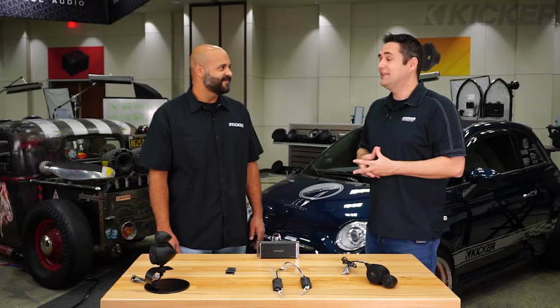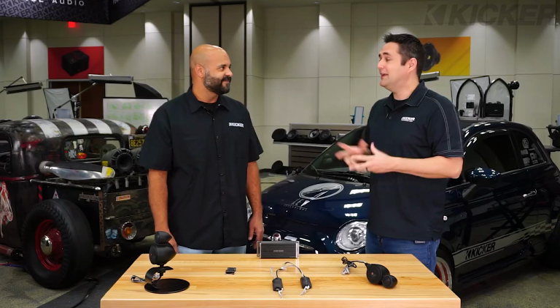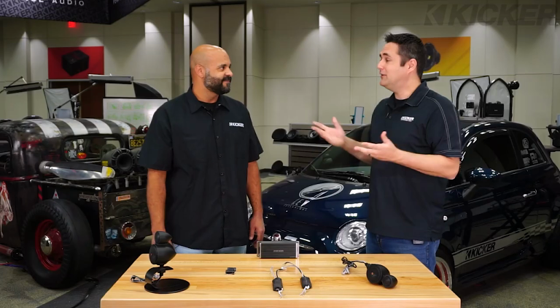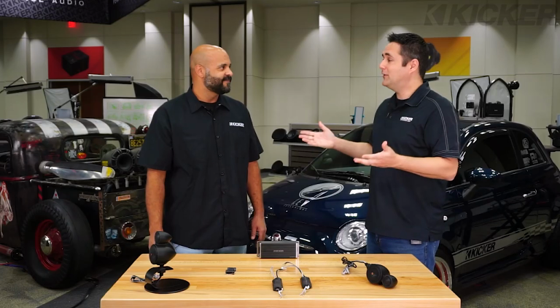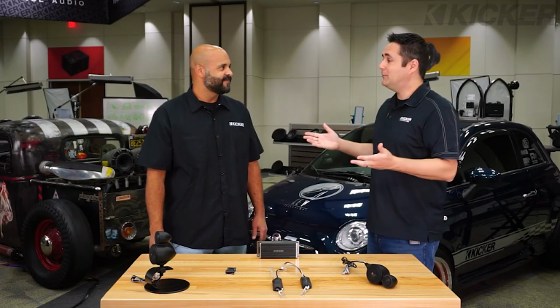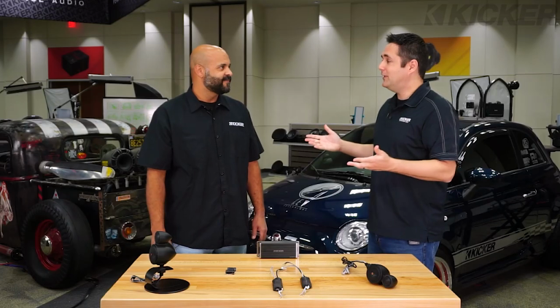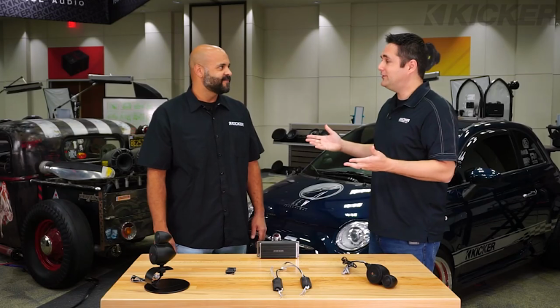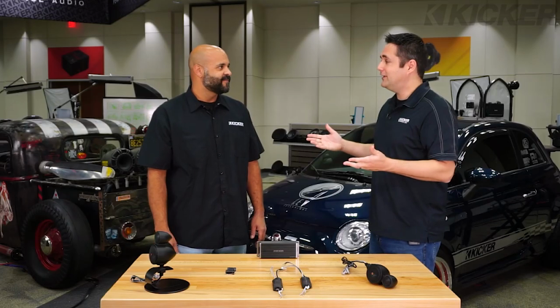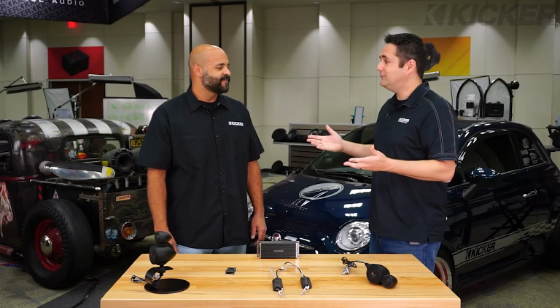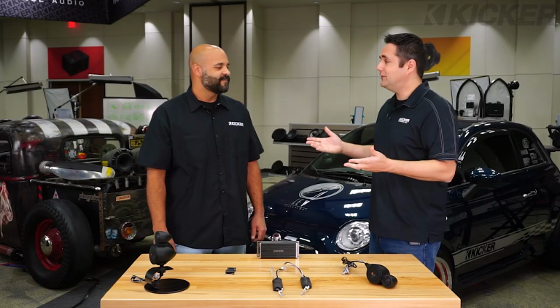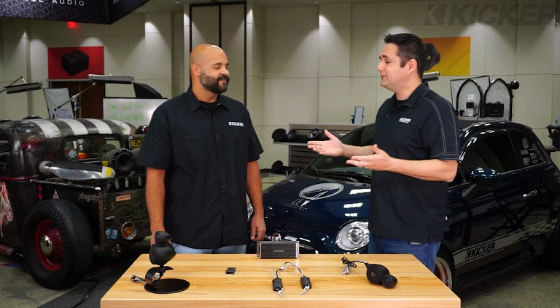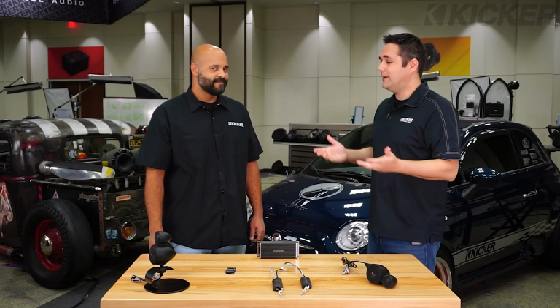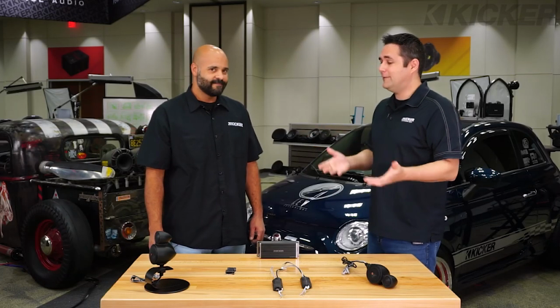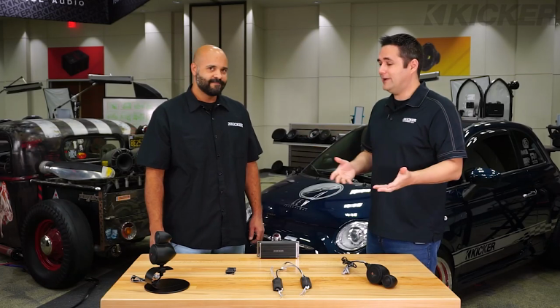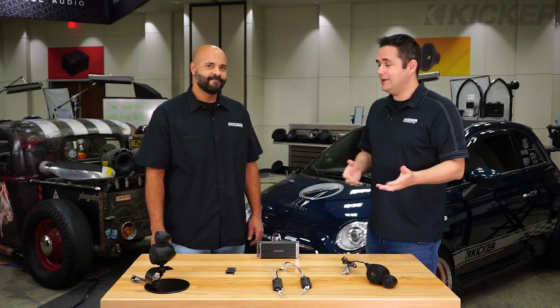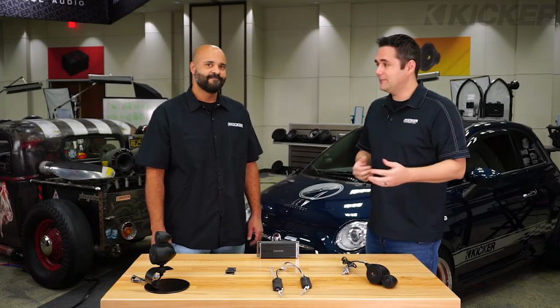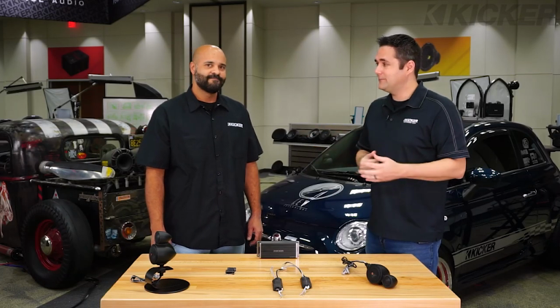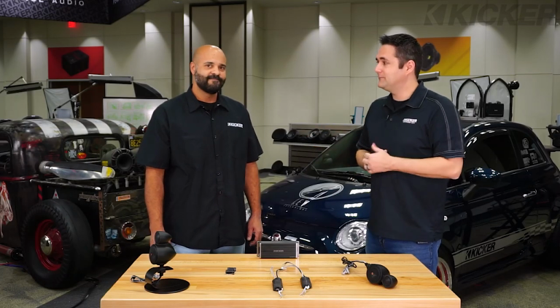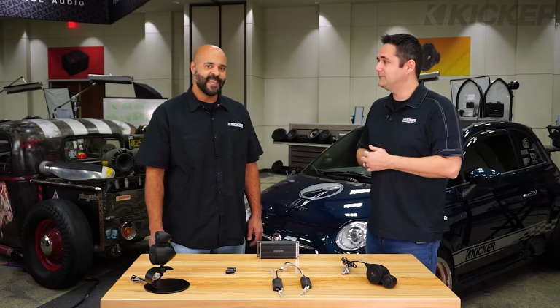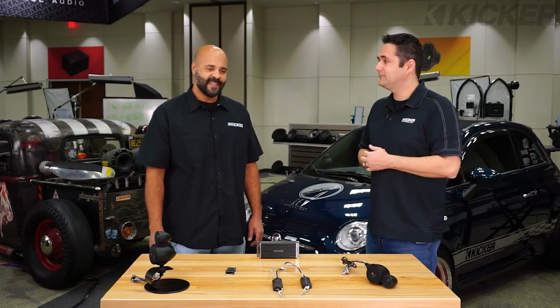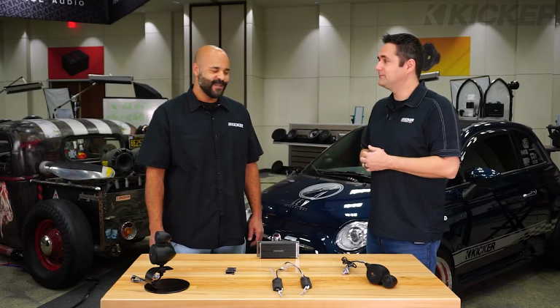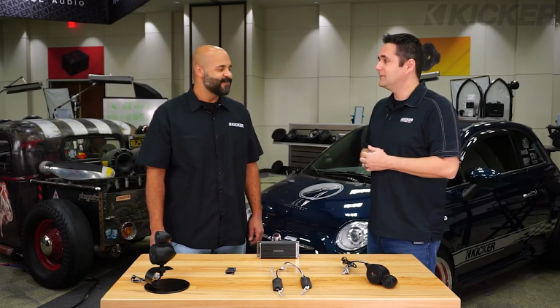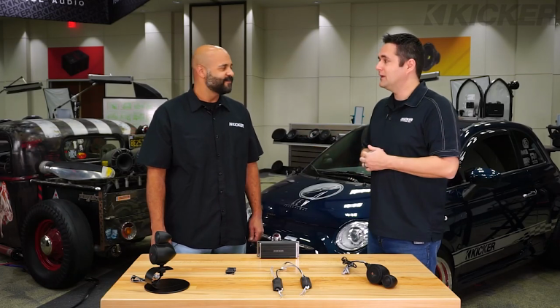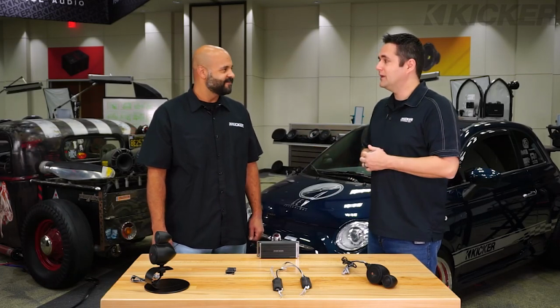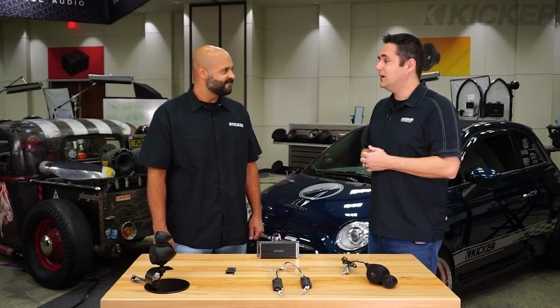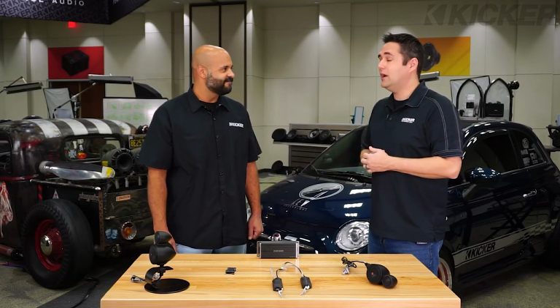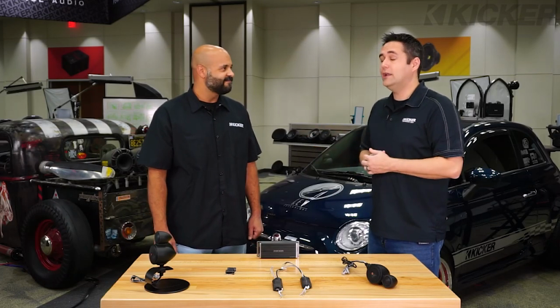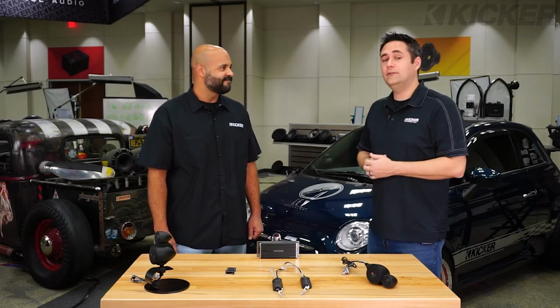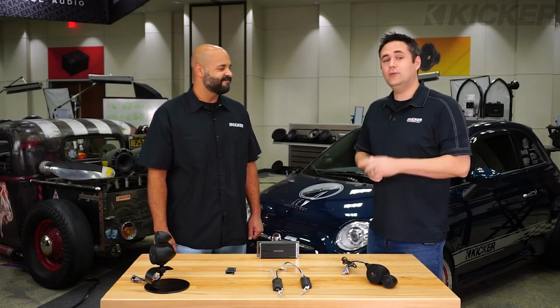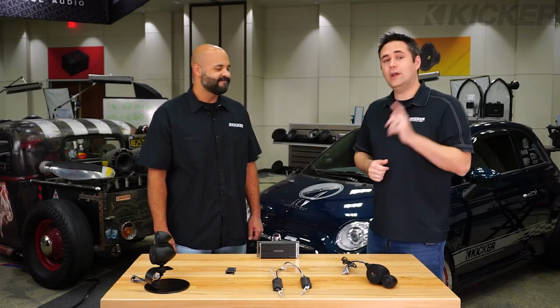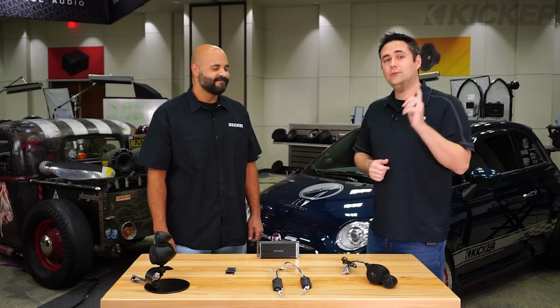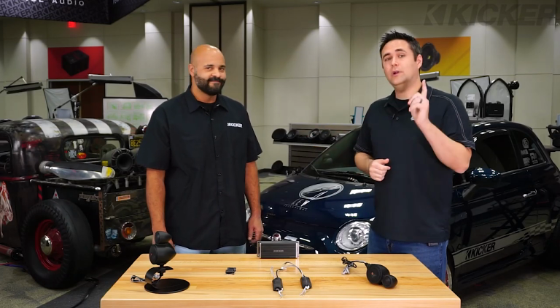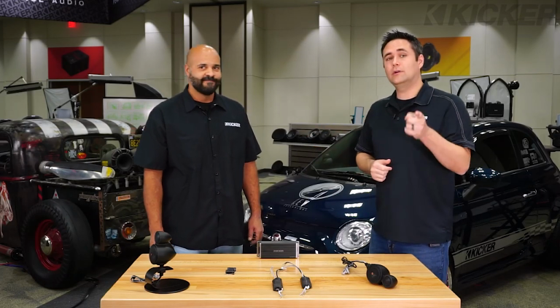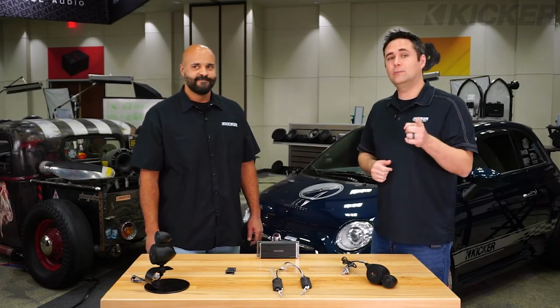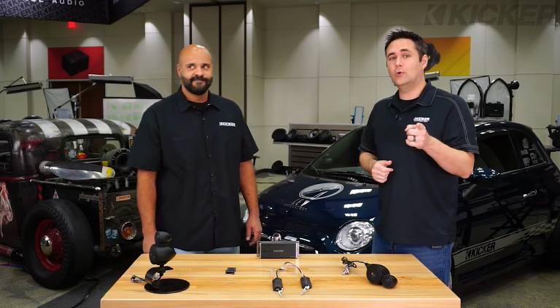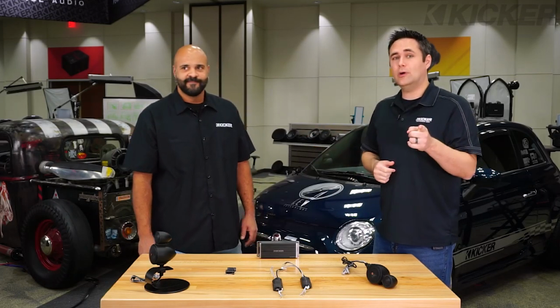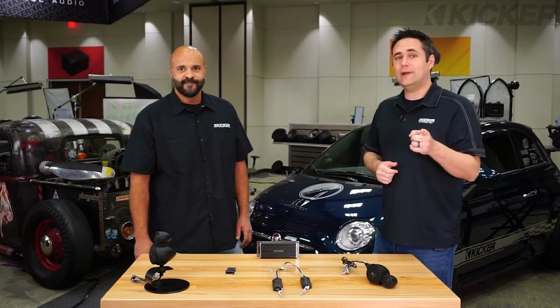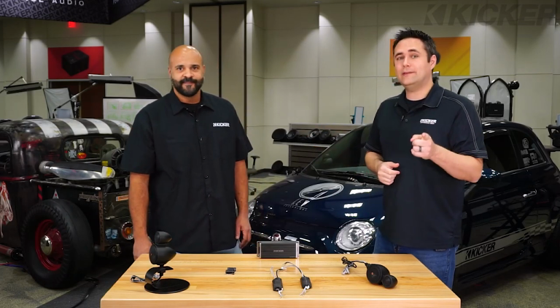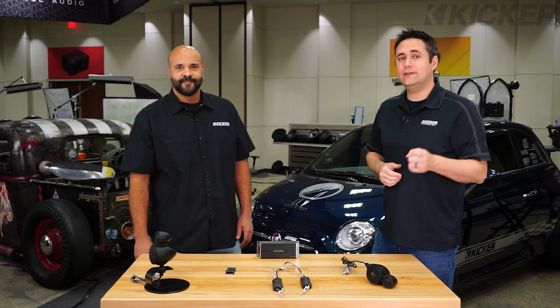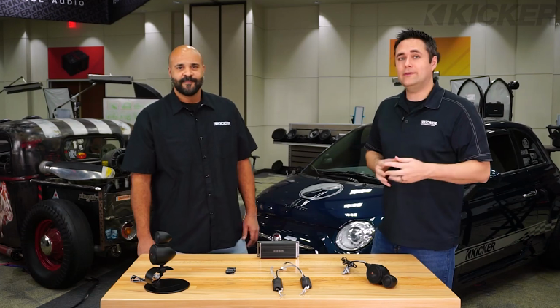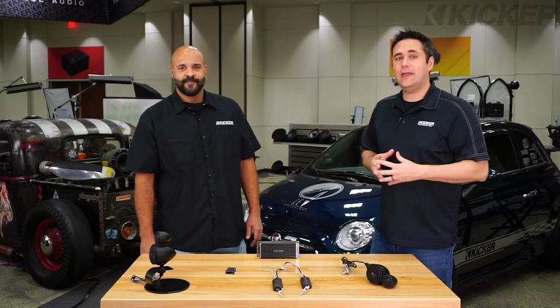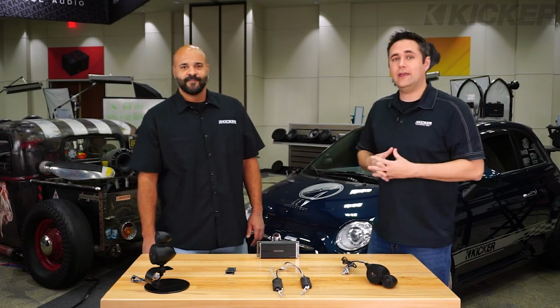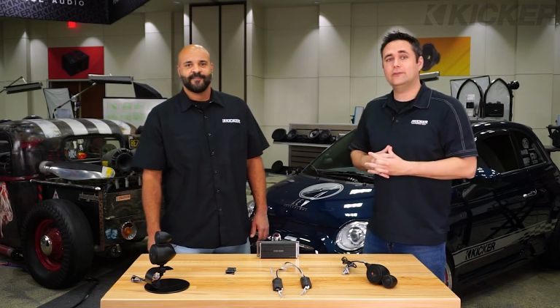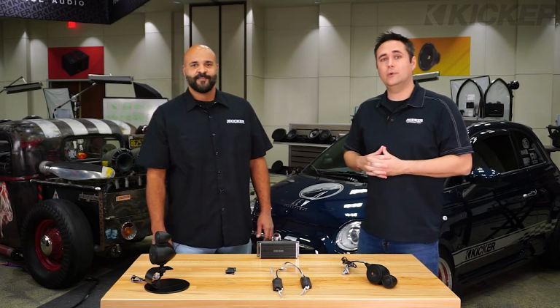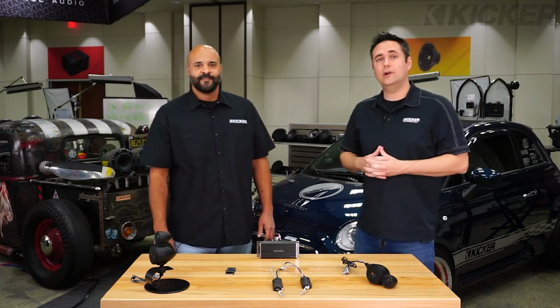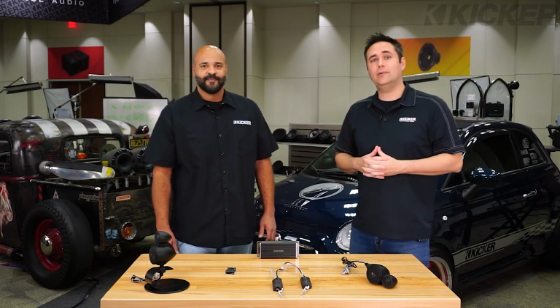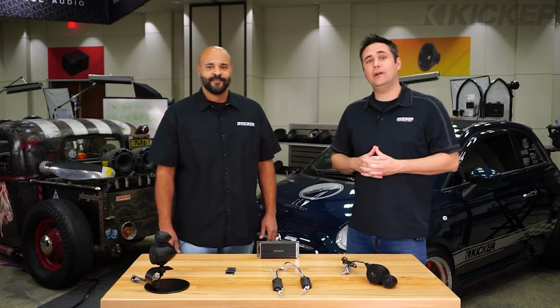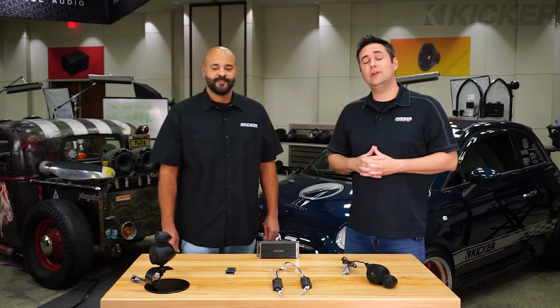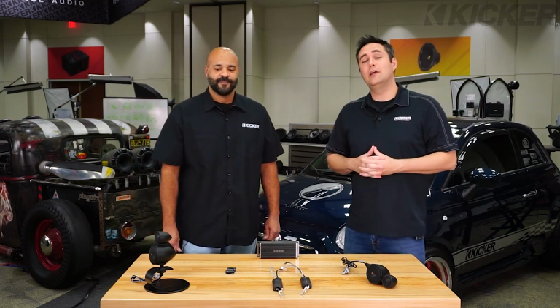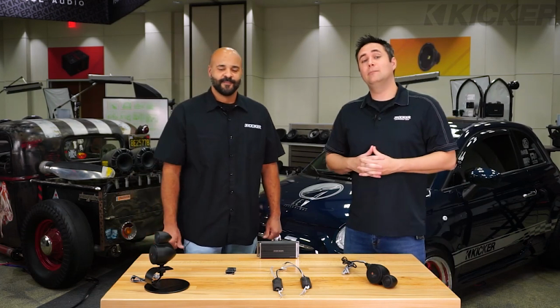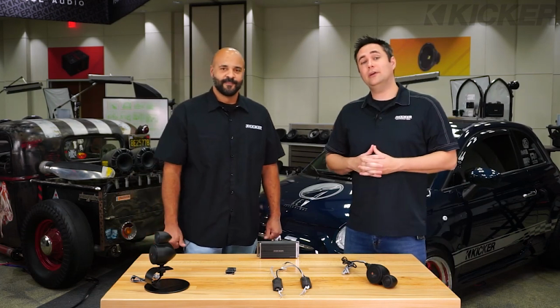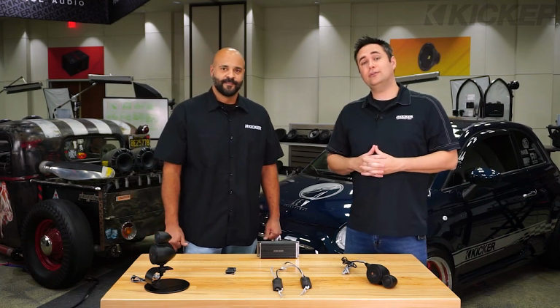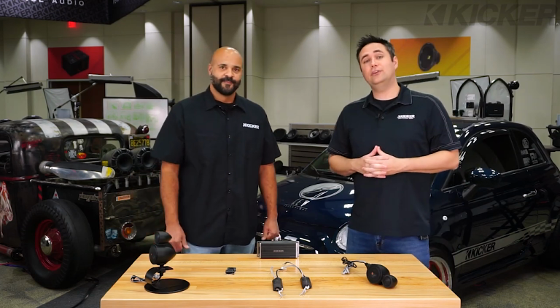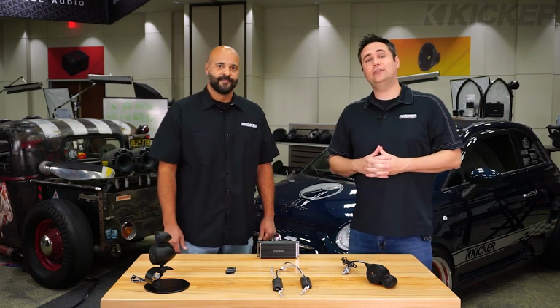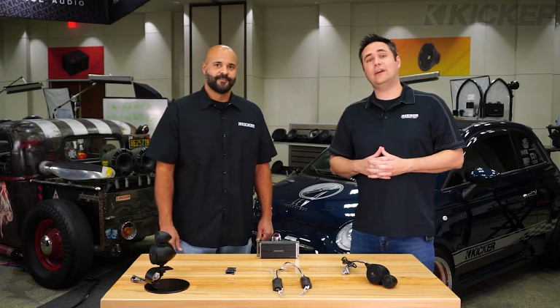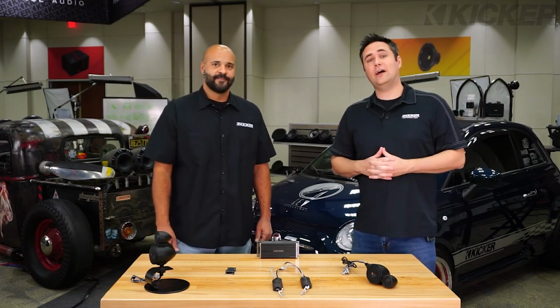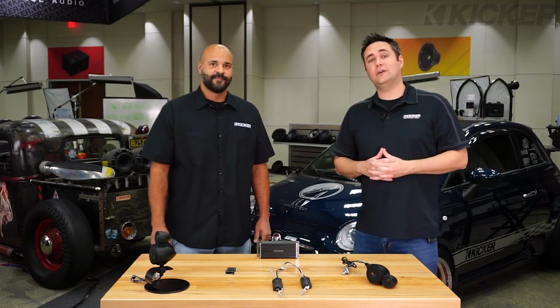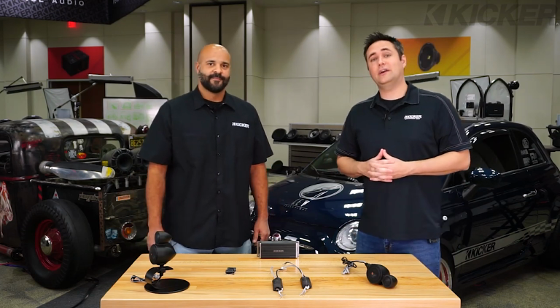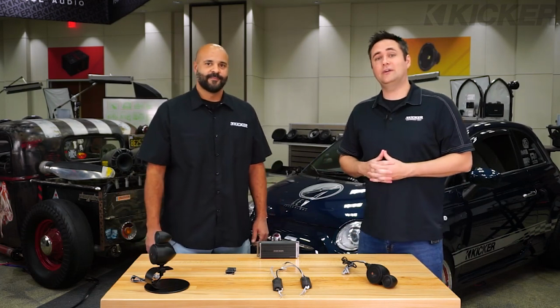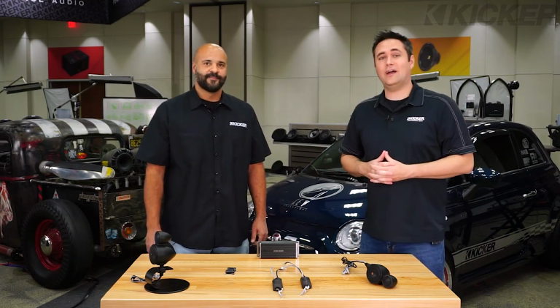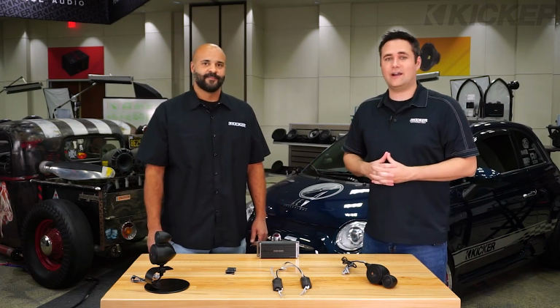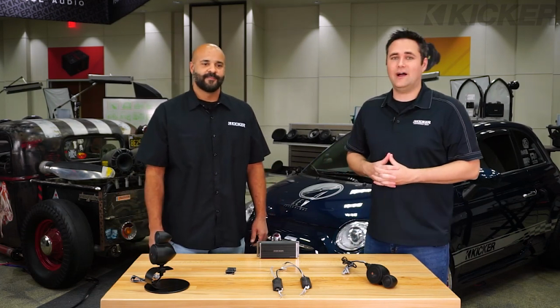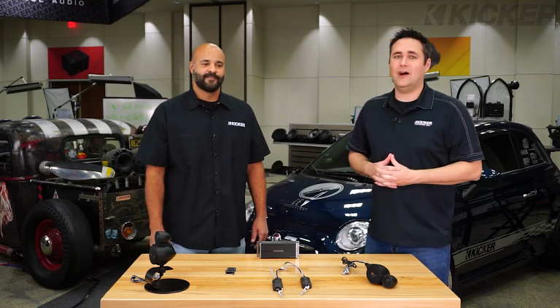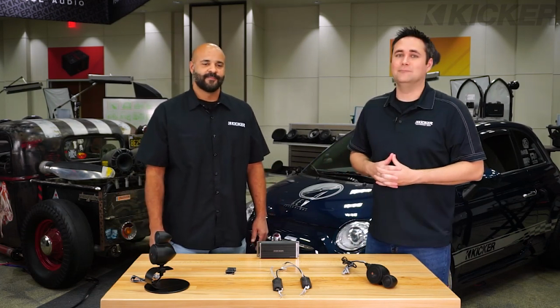Thank you very much, Aaron, for your time today. And if you guys want to learn more about these KS Tweeter Pods, make sure you check out kicker.com.